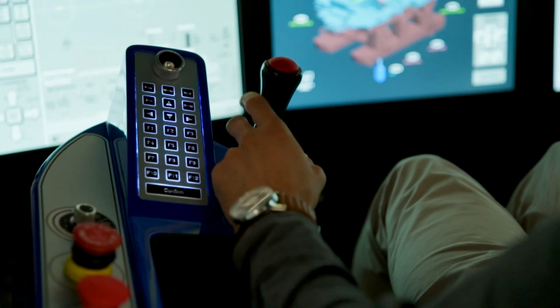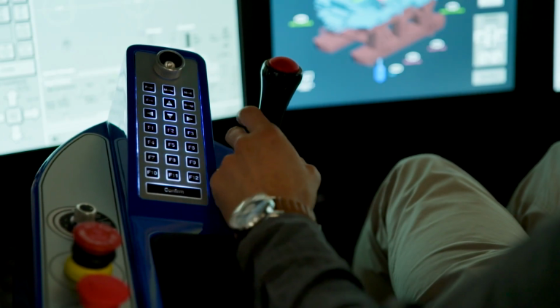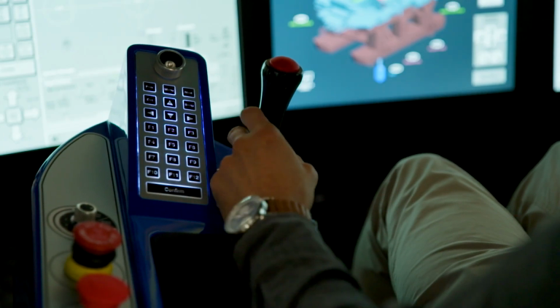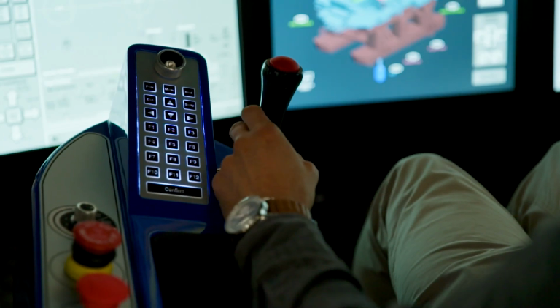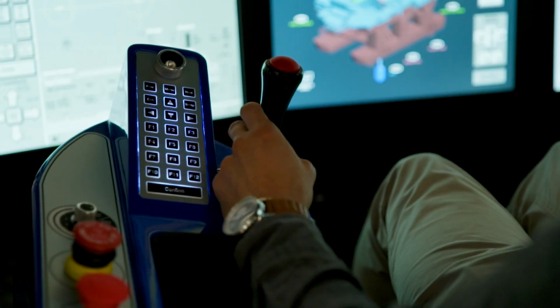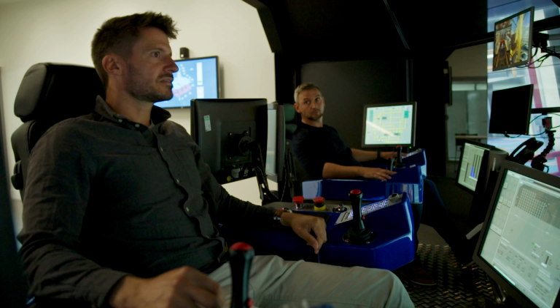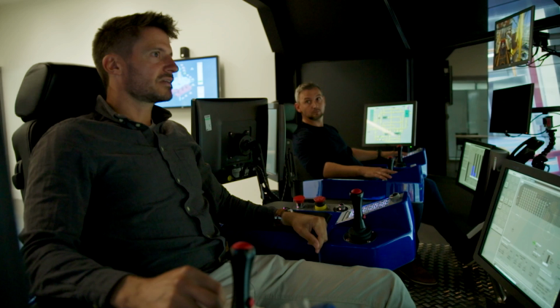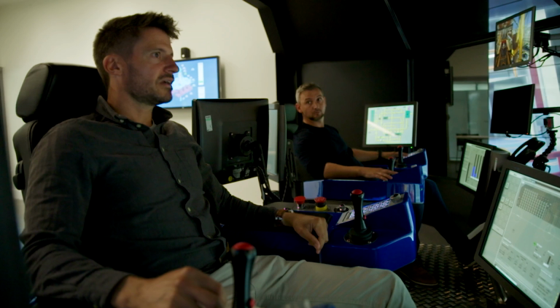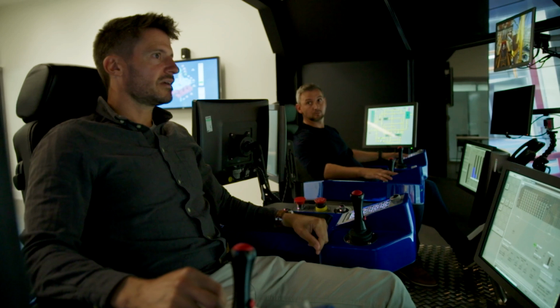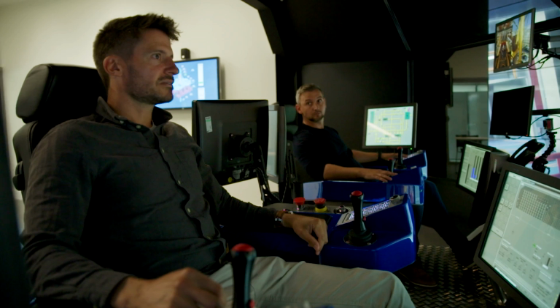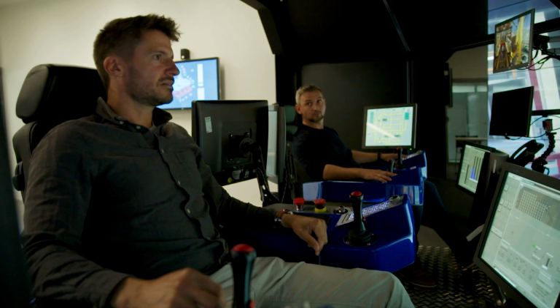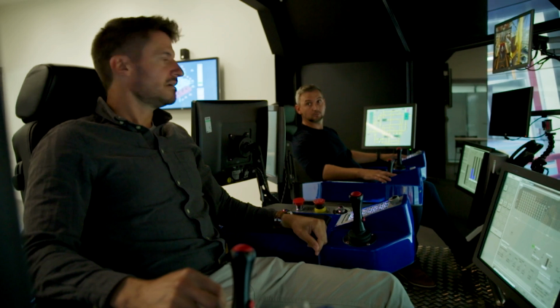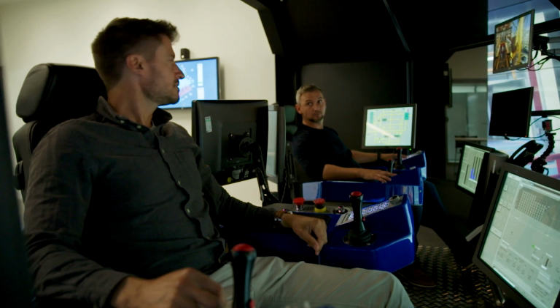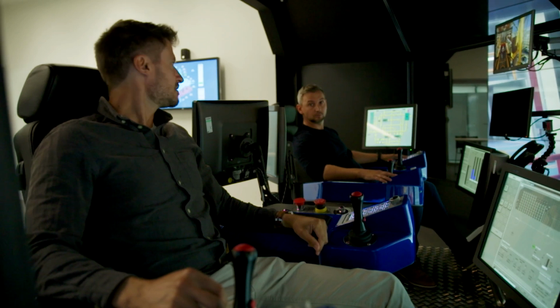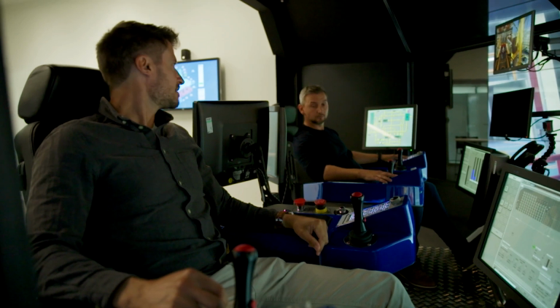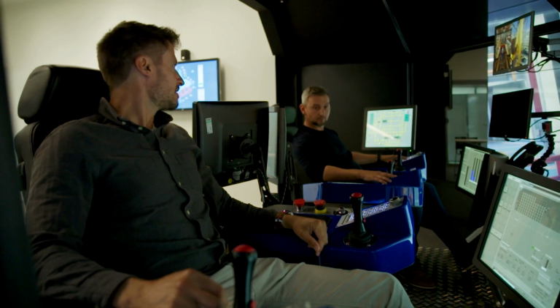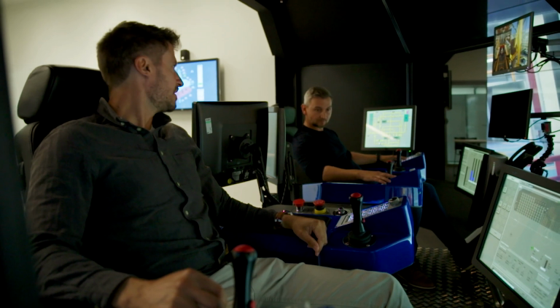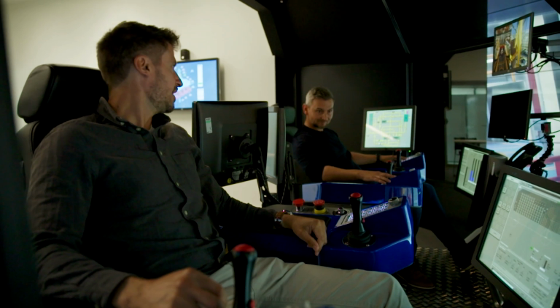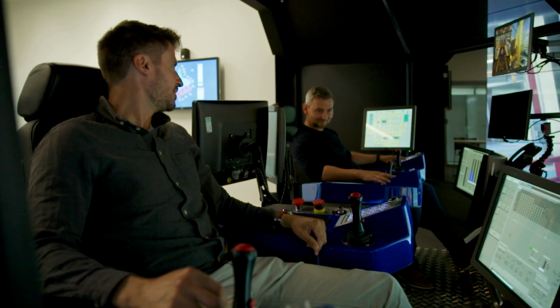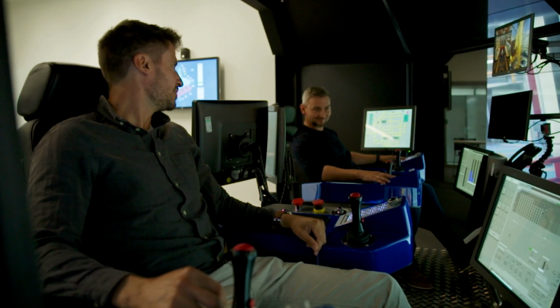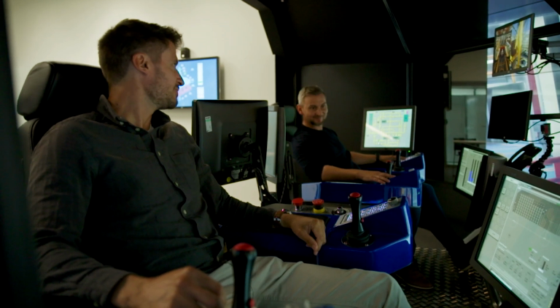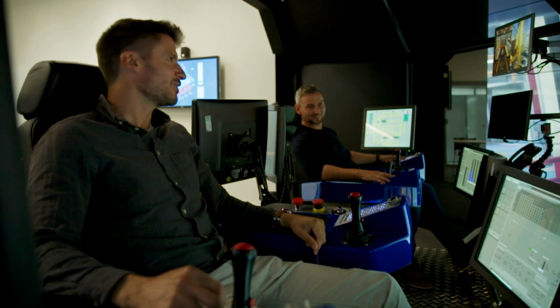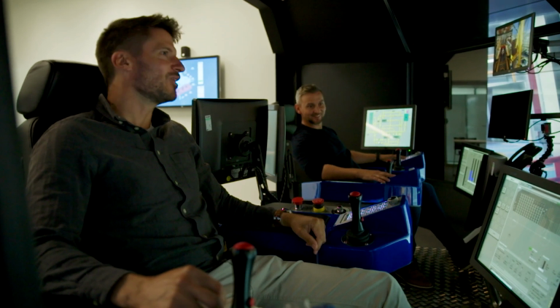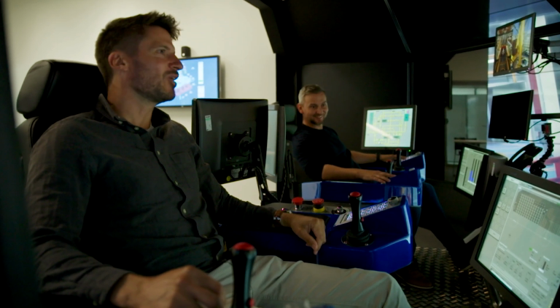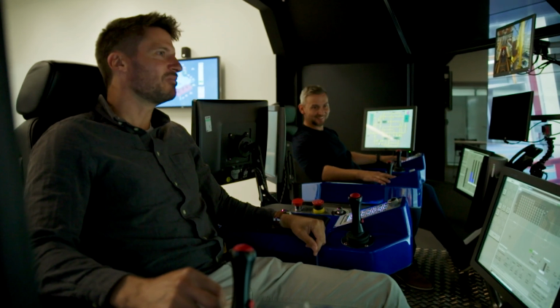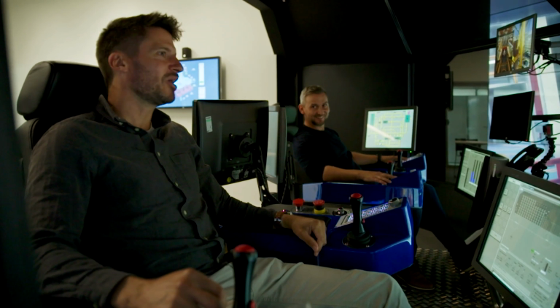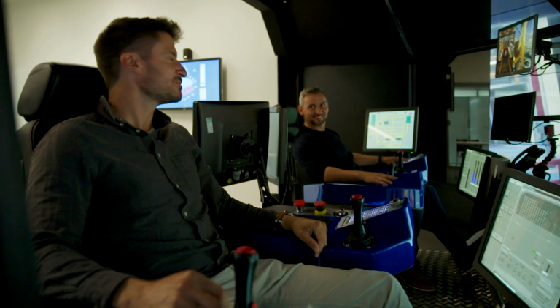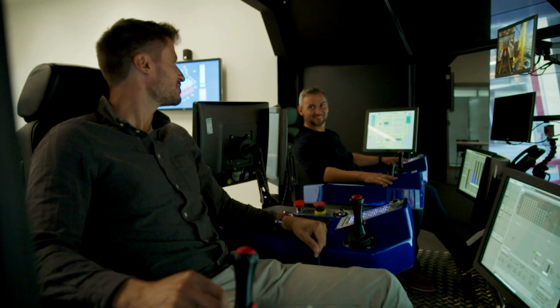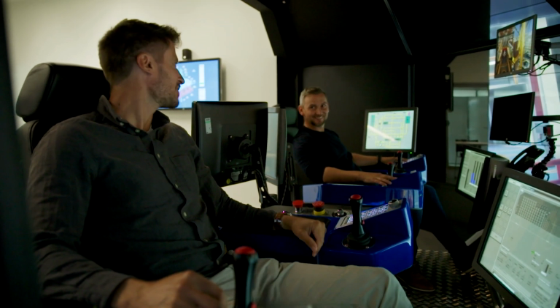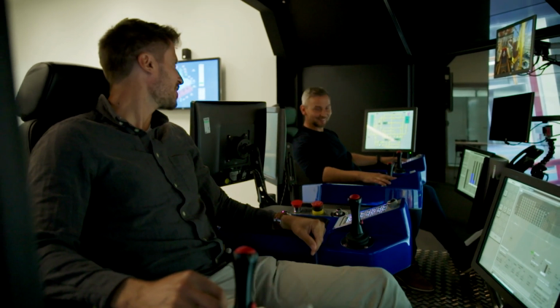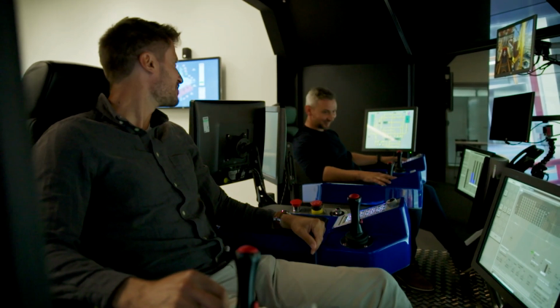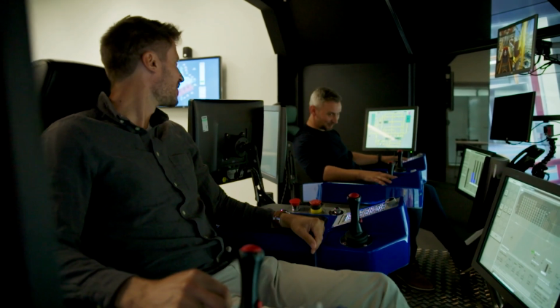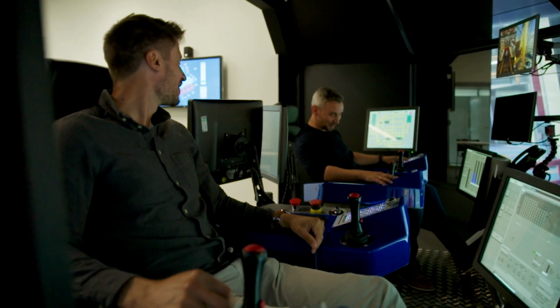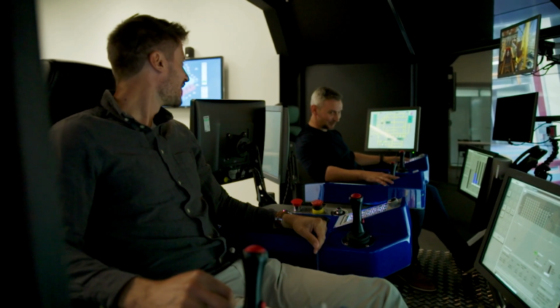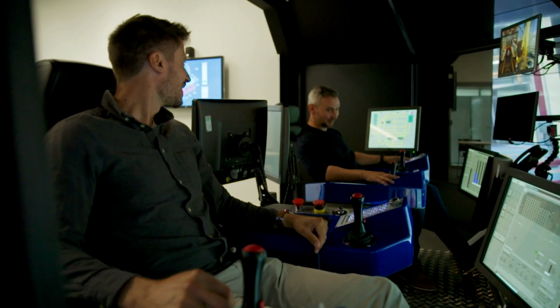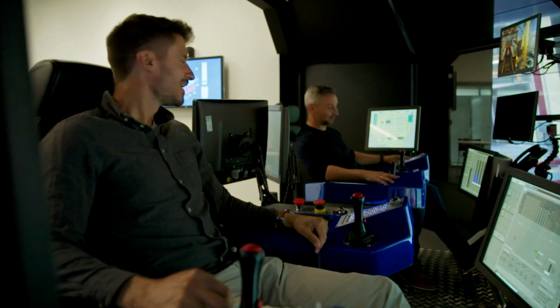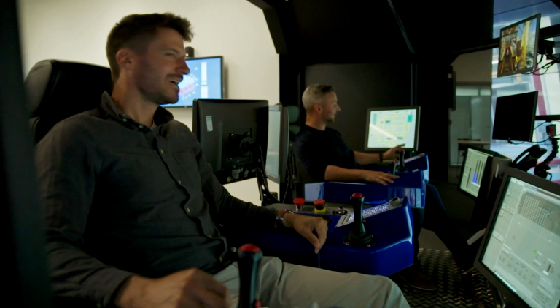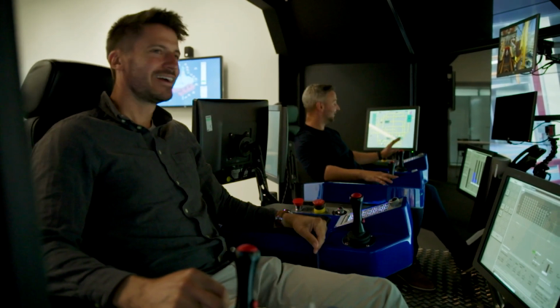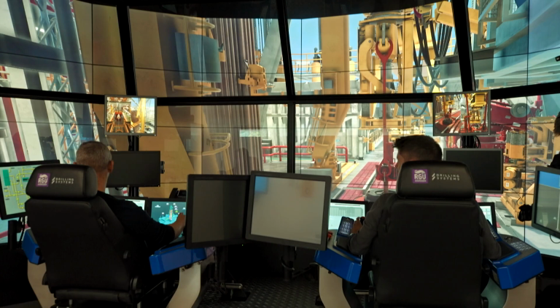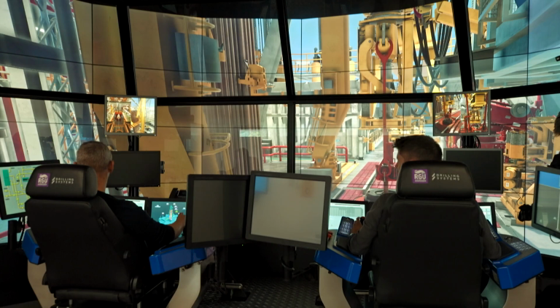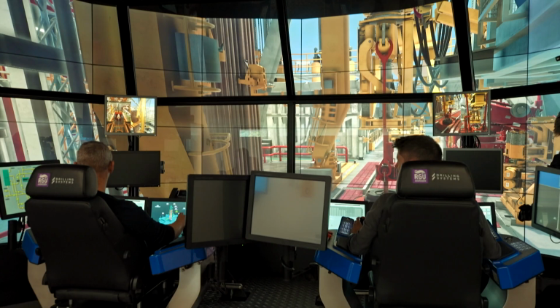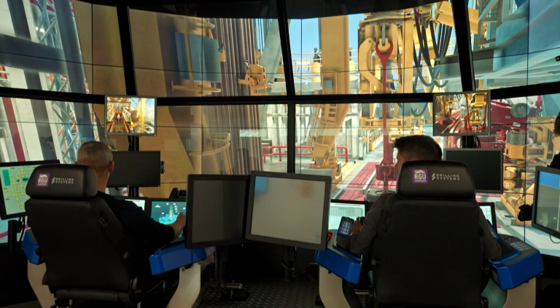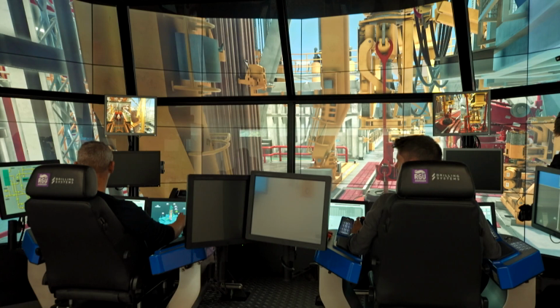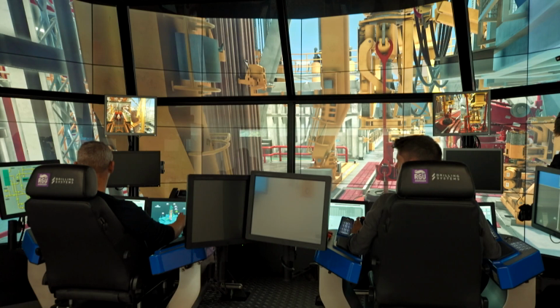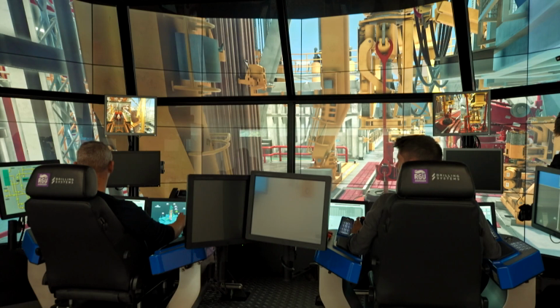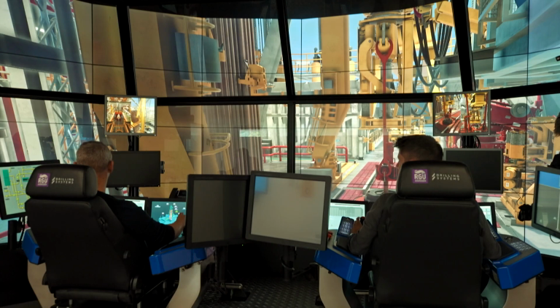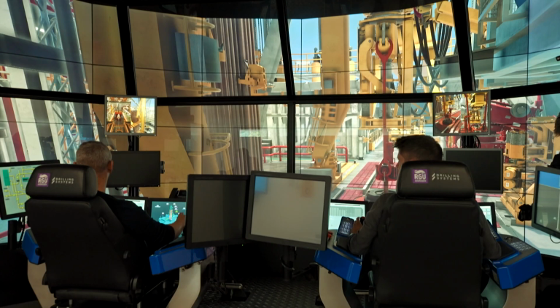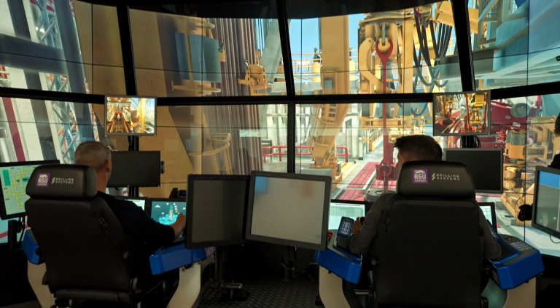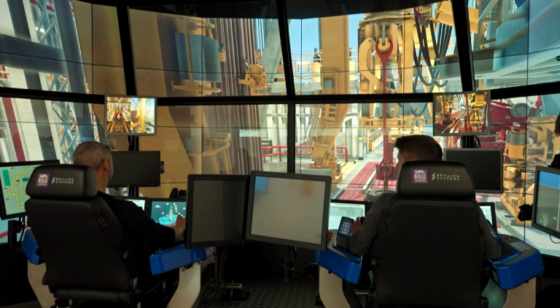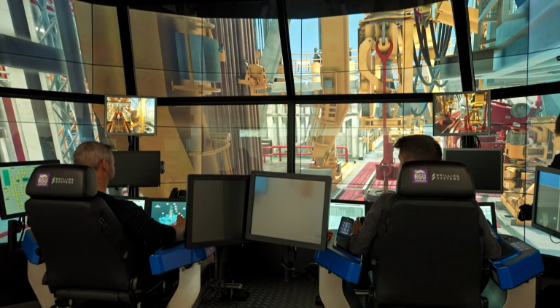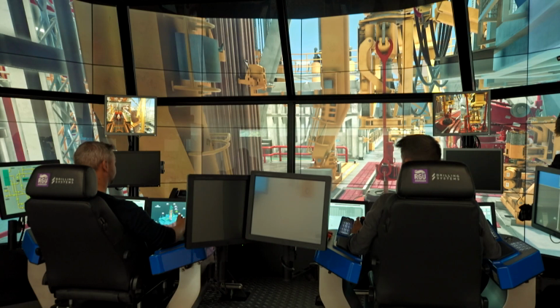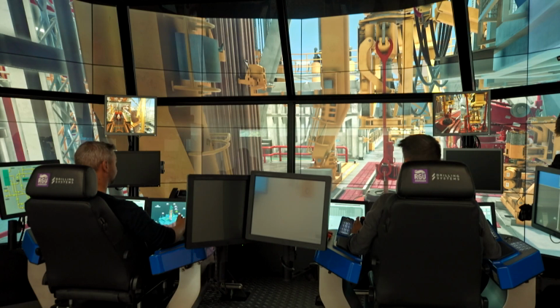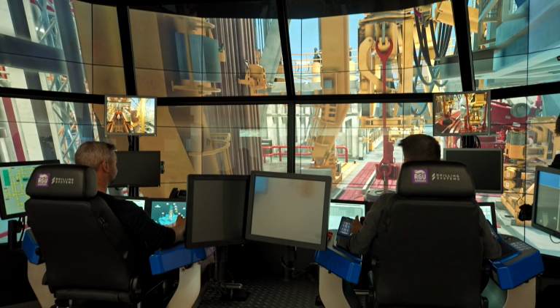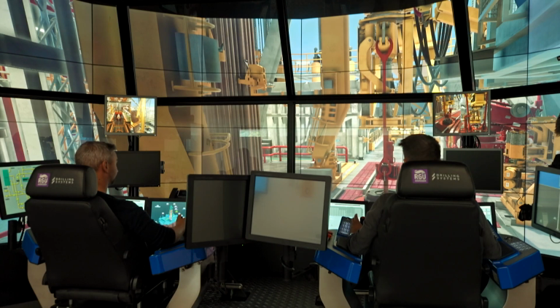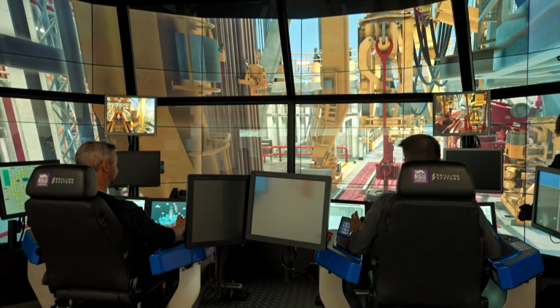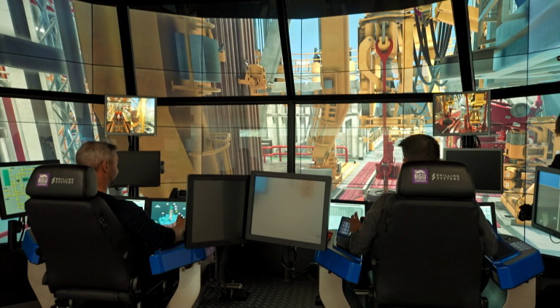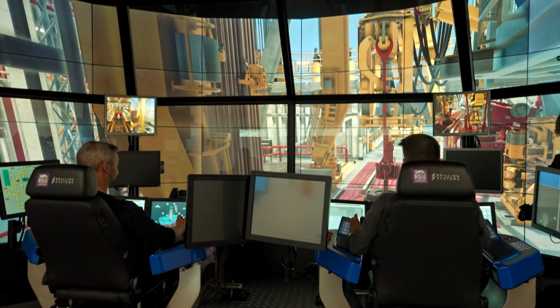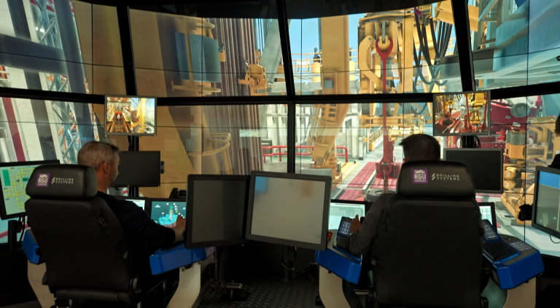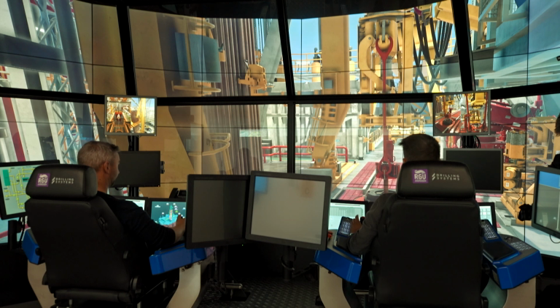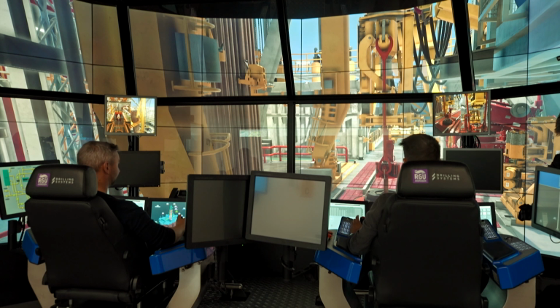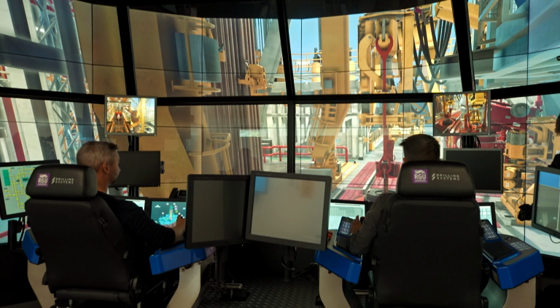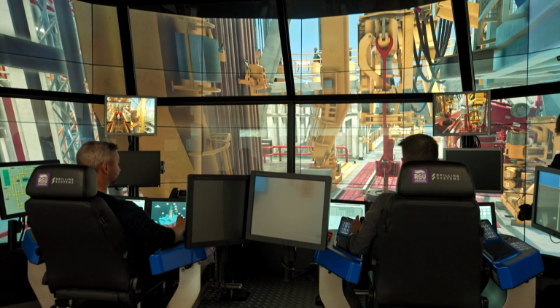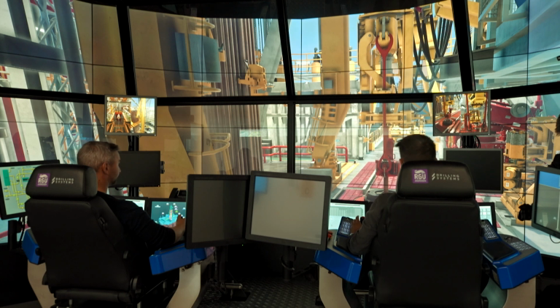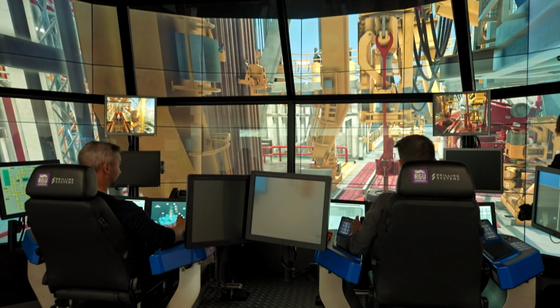All right, let's get started. Alan, we've got a lot of pipe to bring up. We do, yeah. So I'm going to get the first stand ready for you. Here we go.